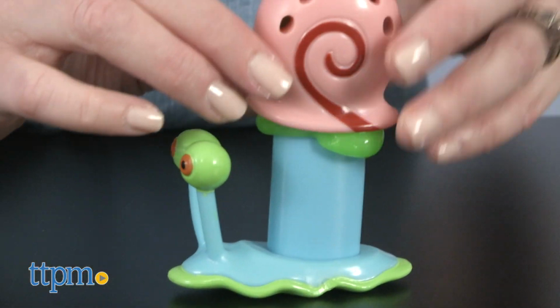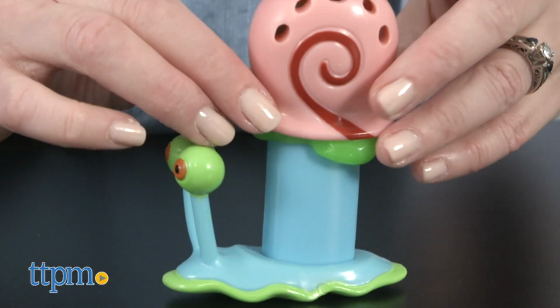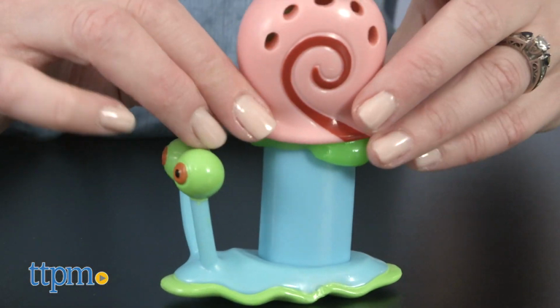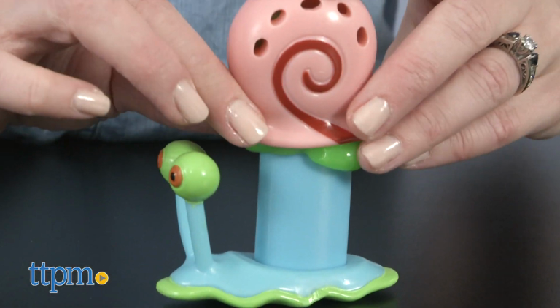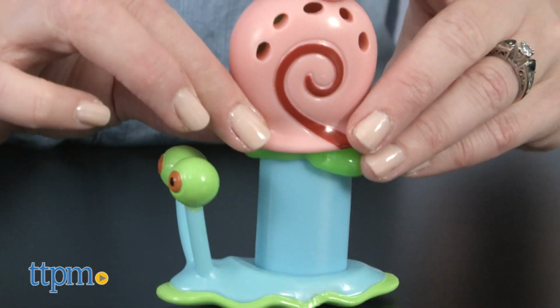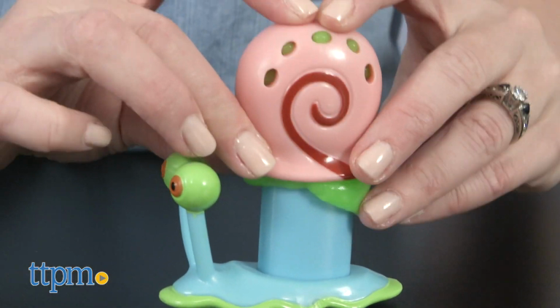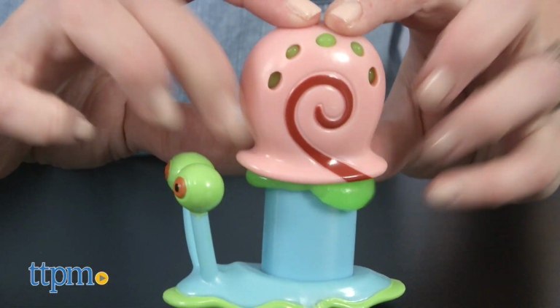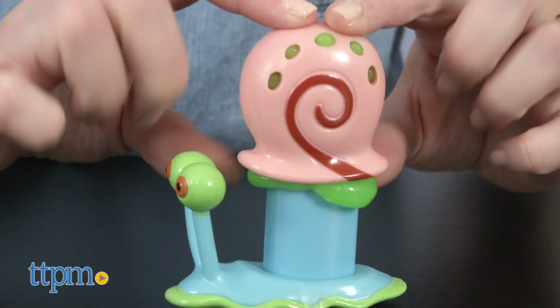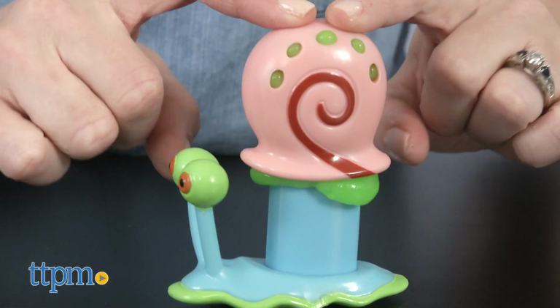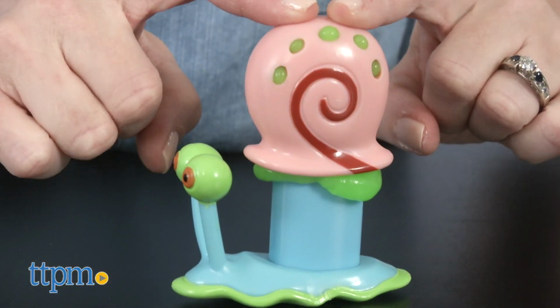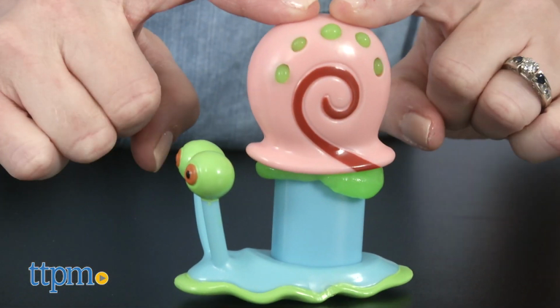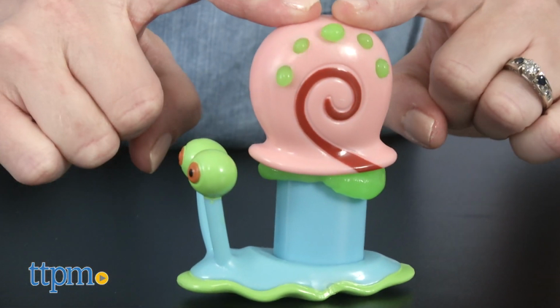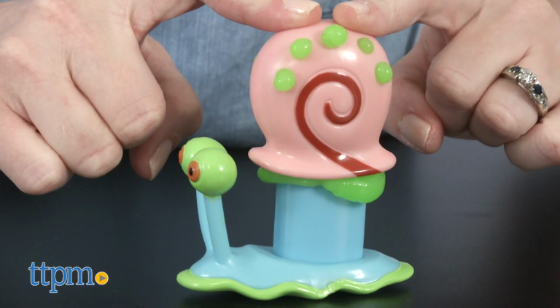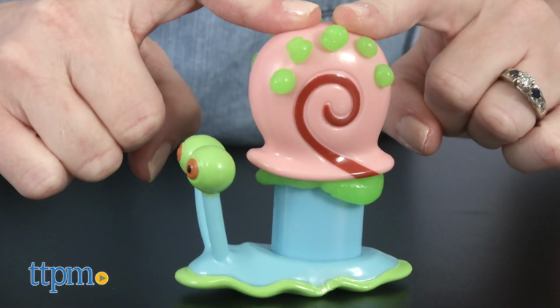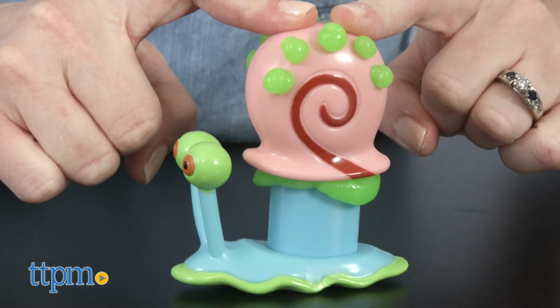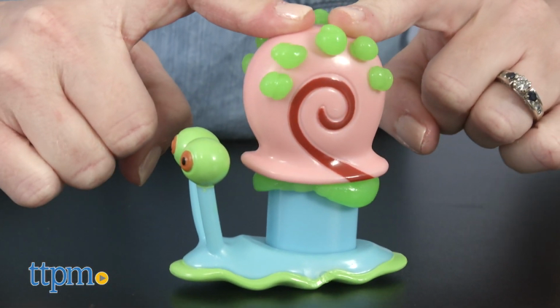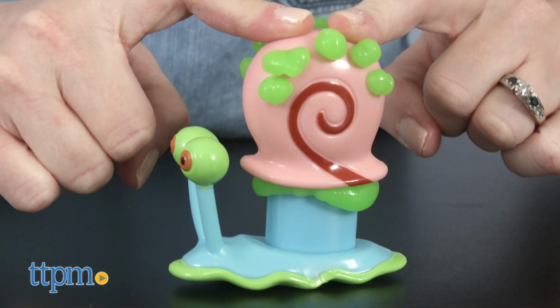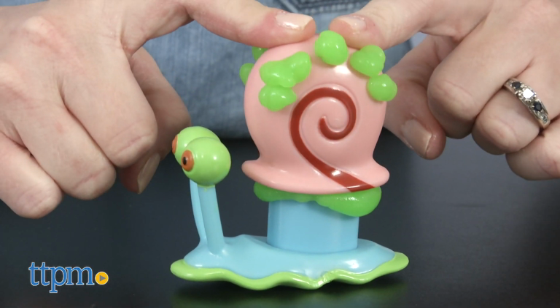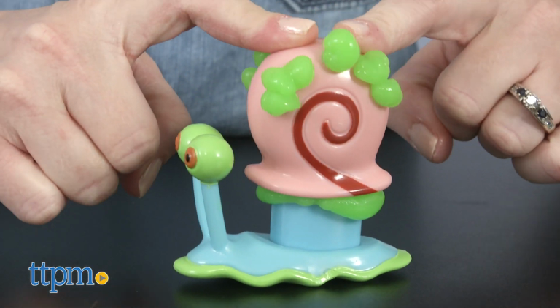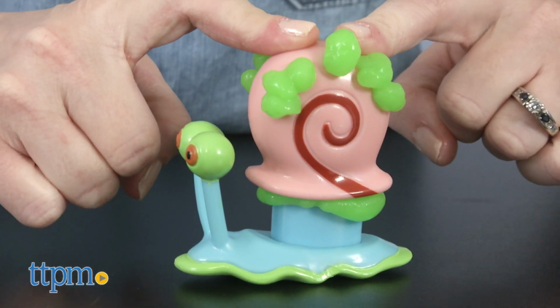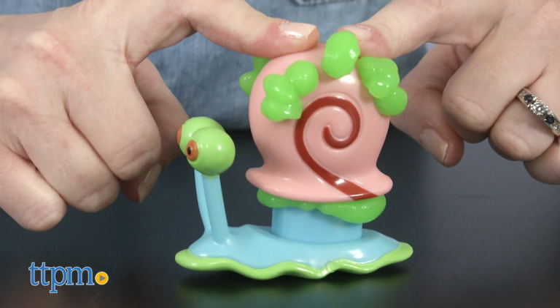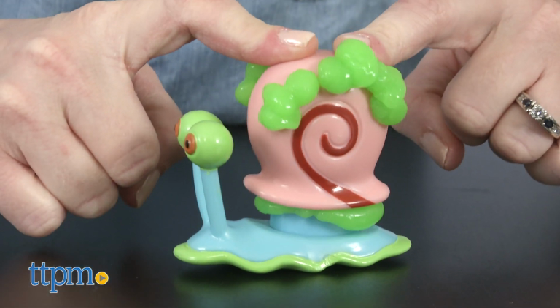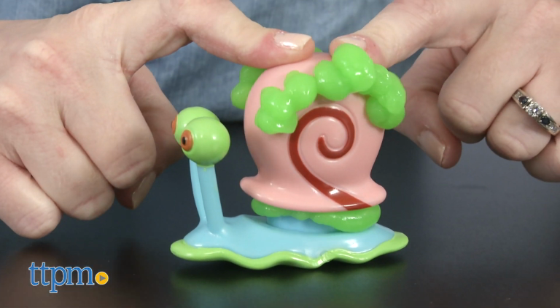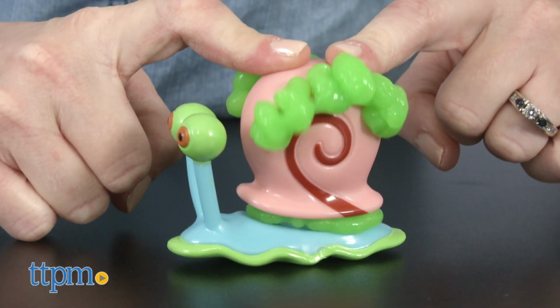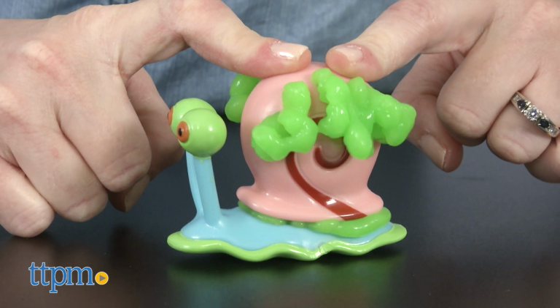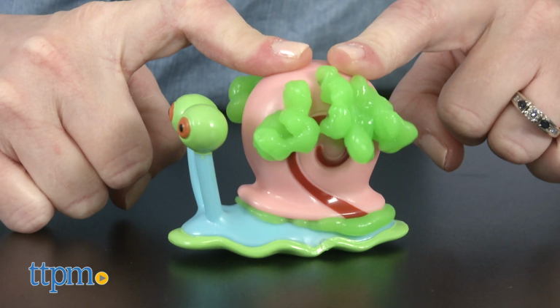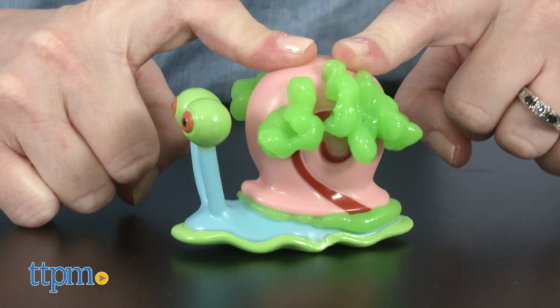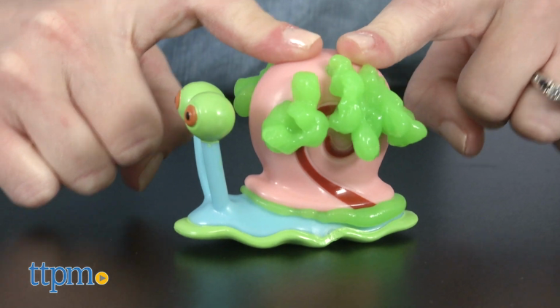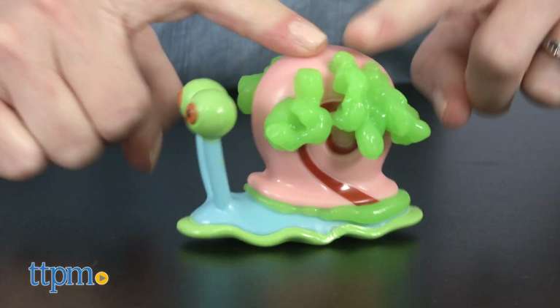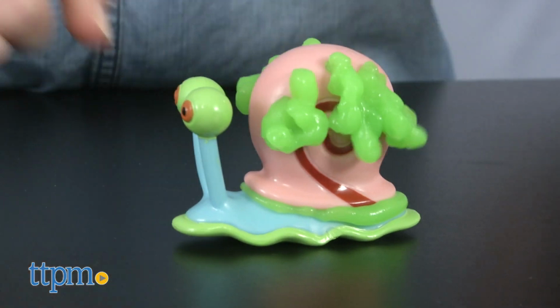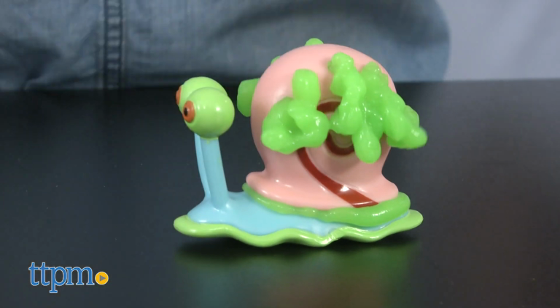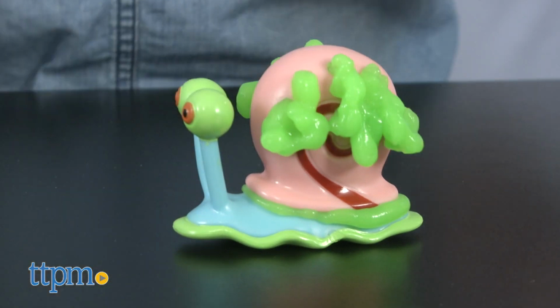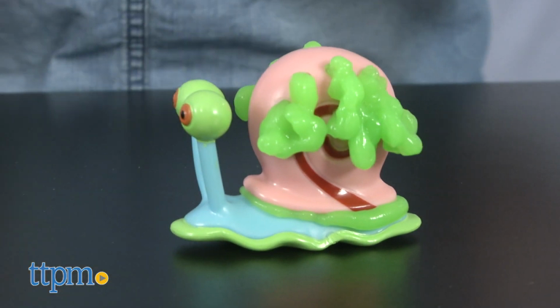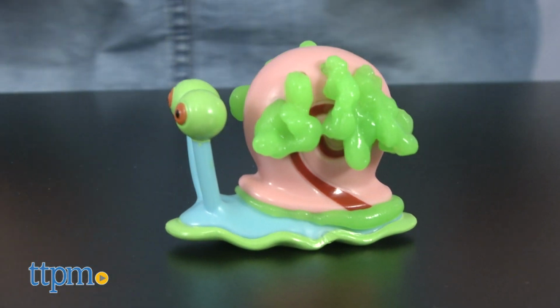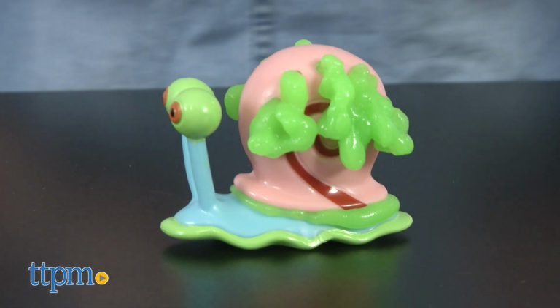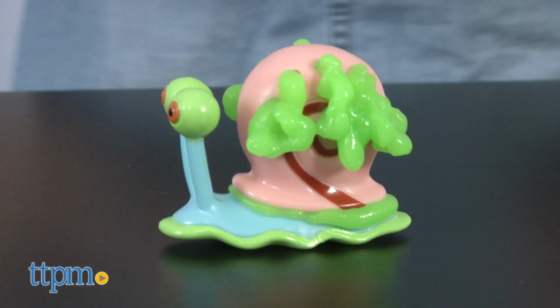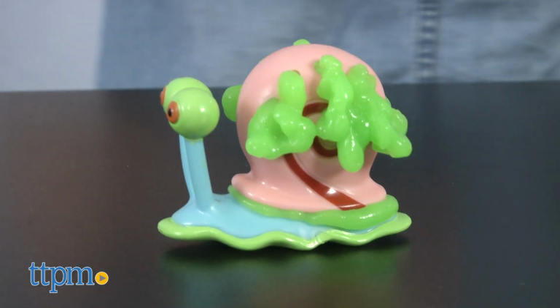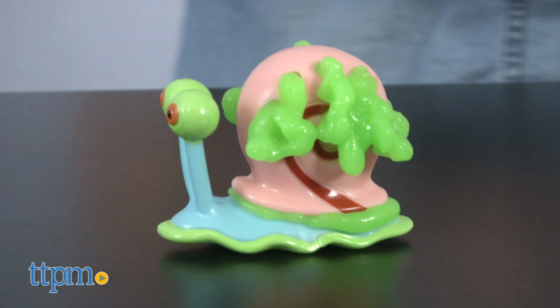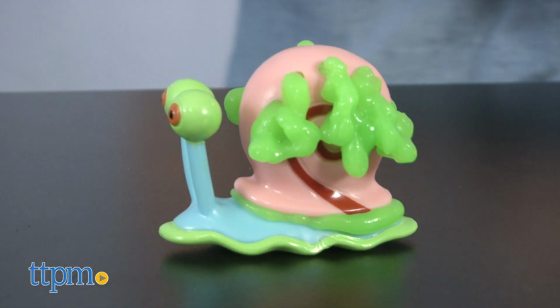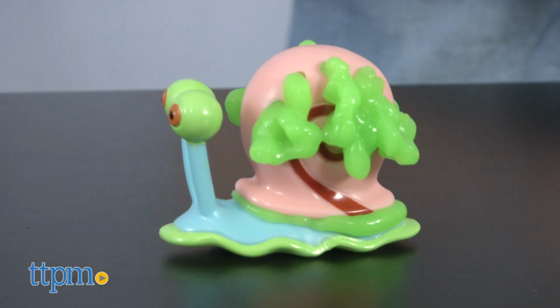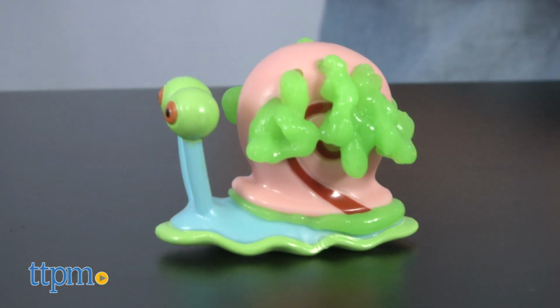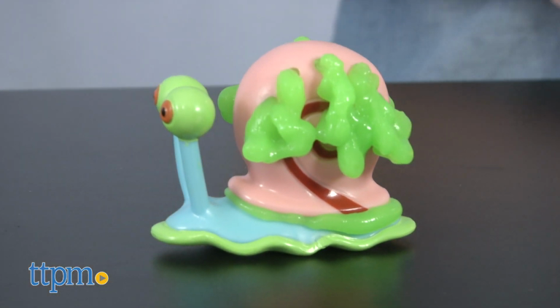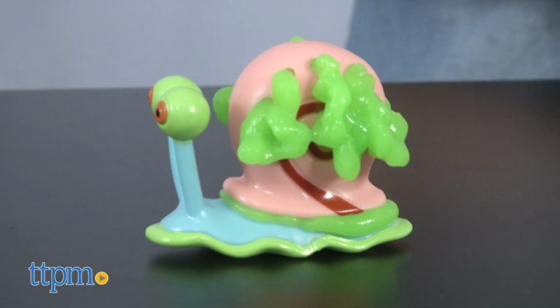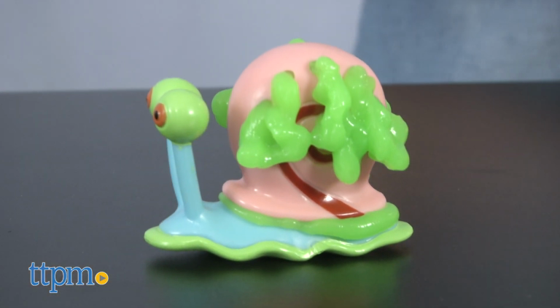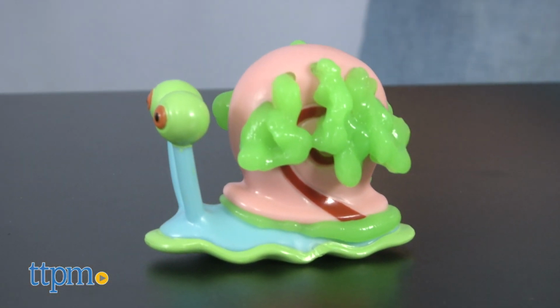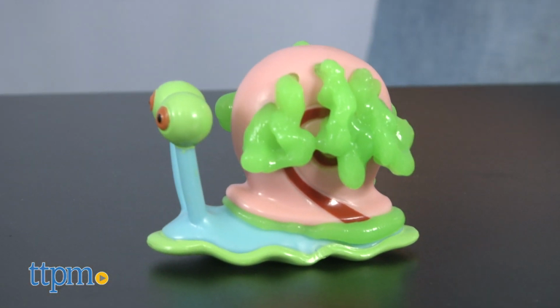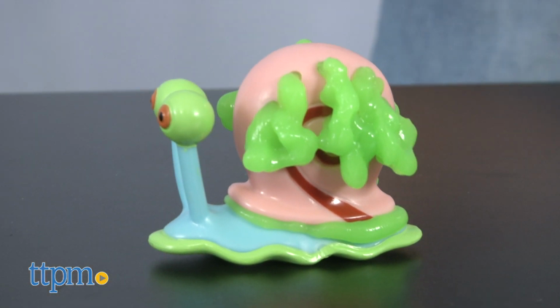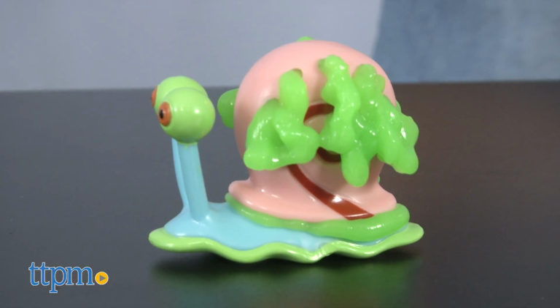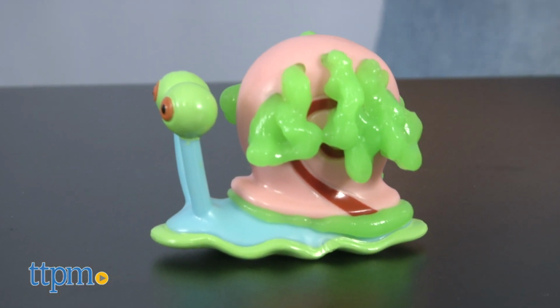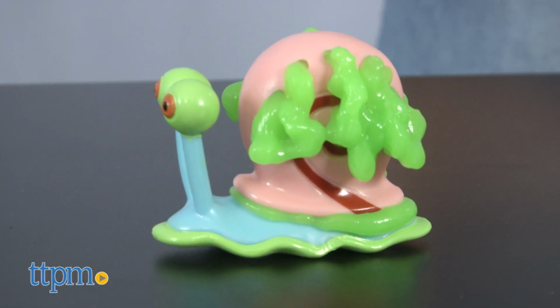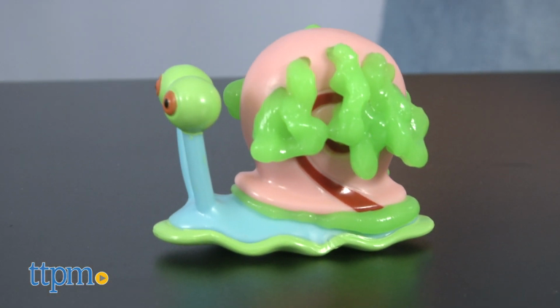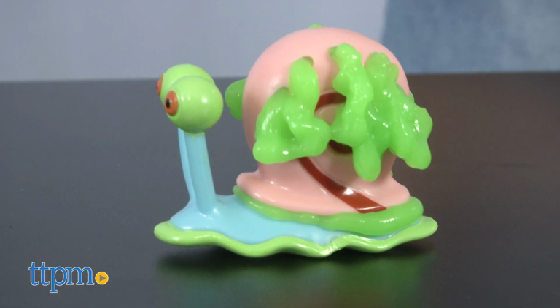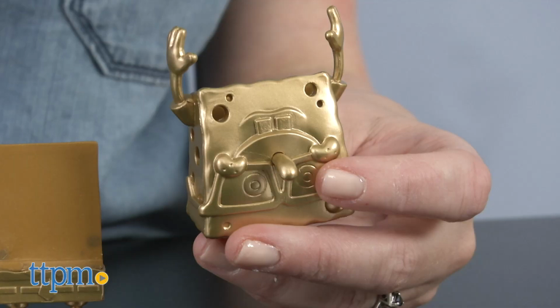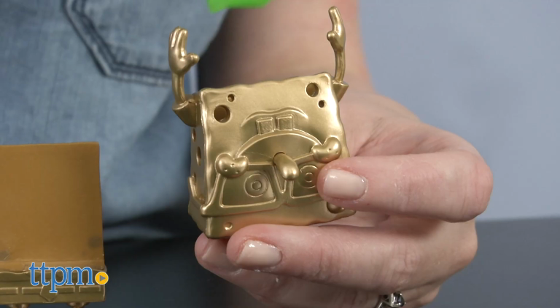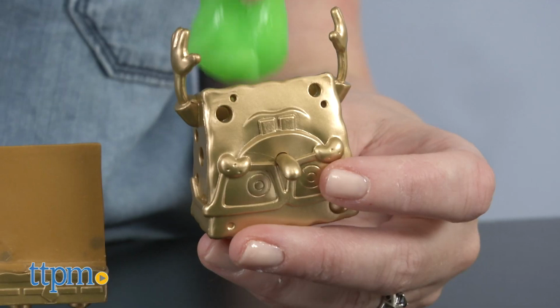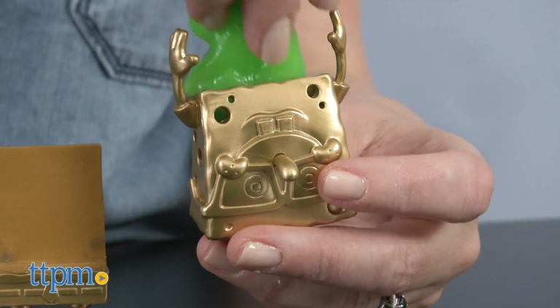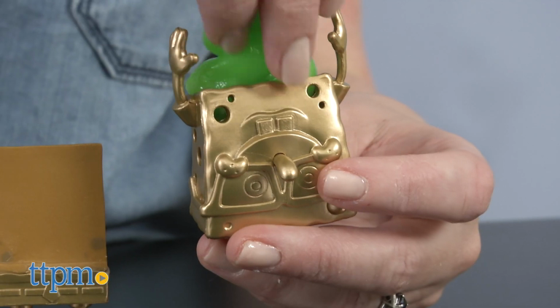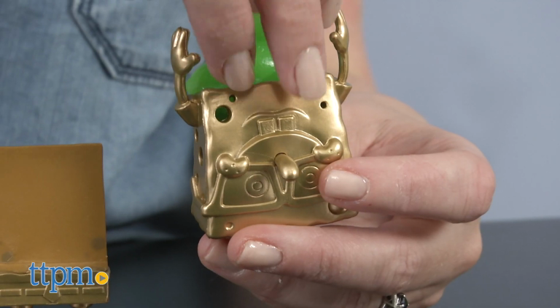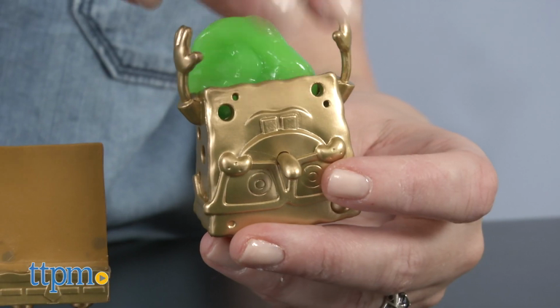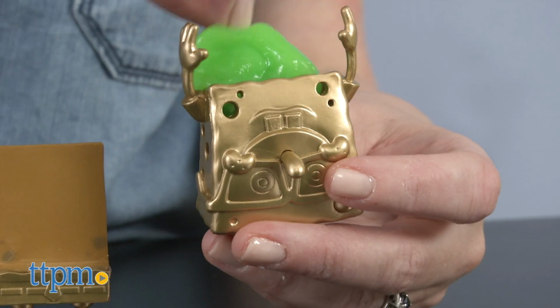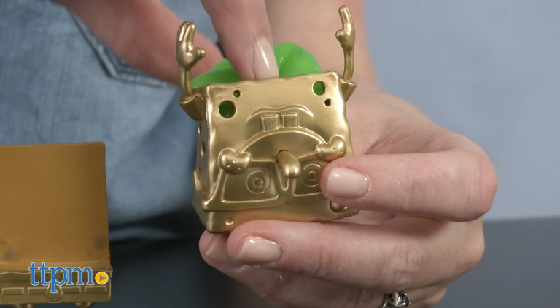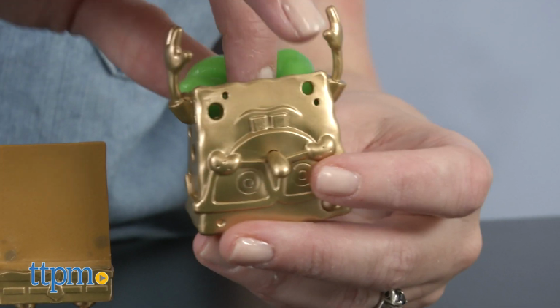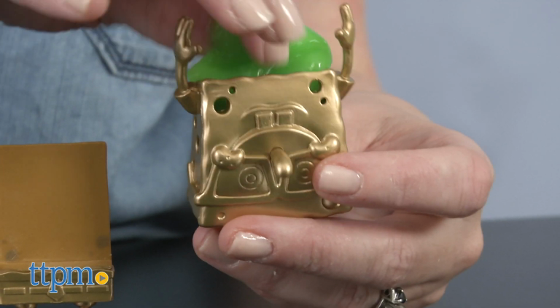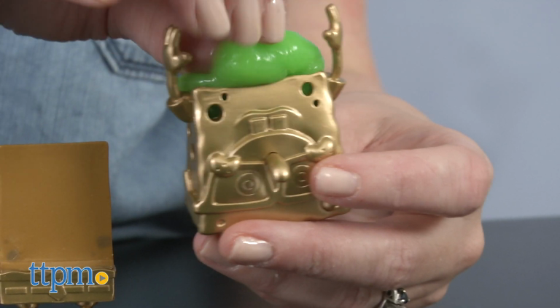I love Spongebob, and I can't believe it's been 20 years since the show first debuted. What's been your favorite Spongebob moment? Share in the comments.